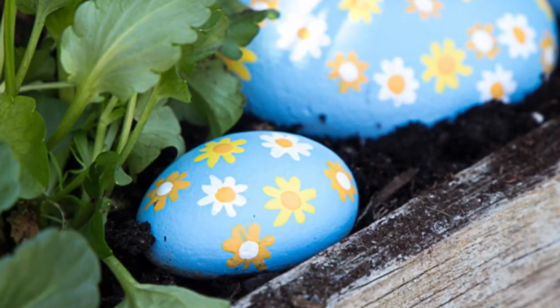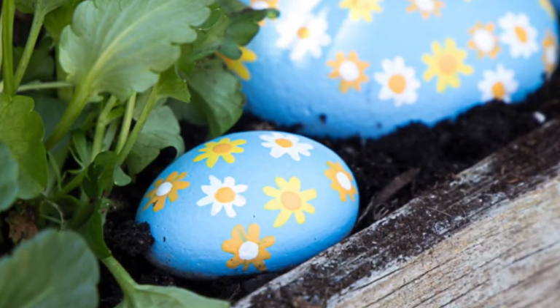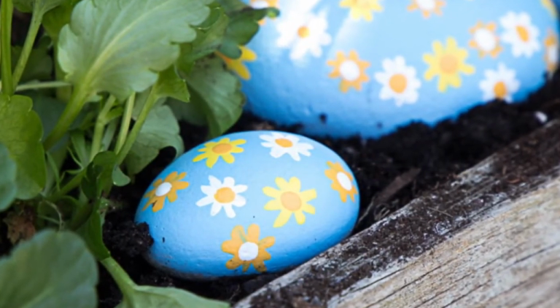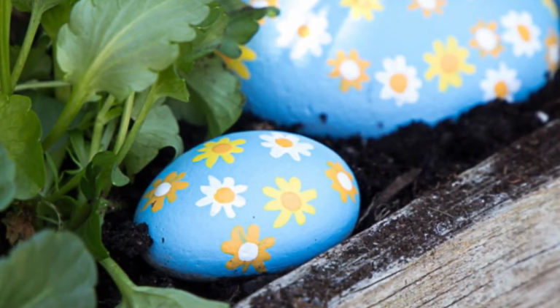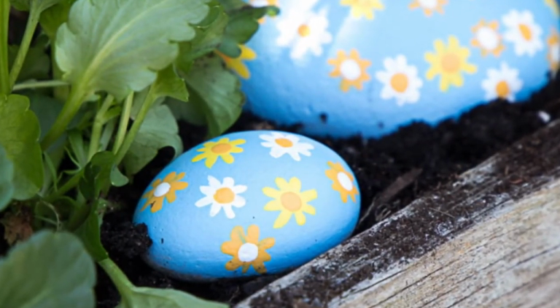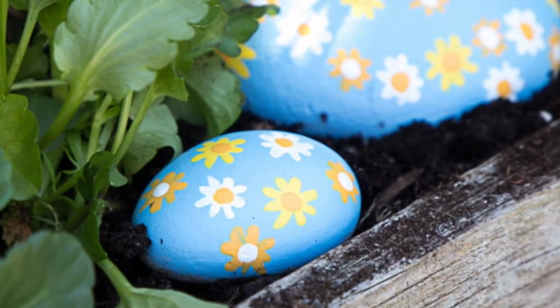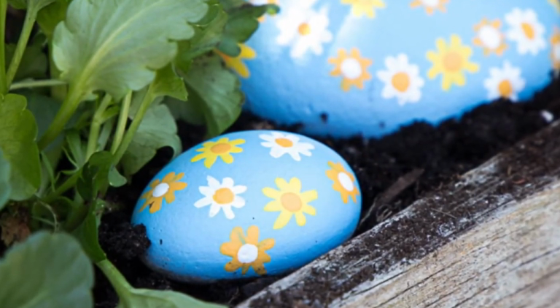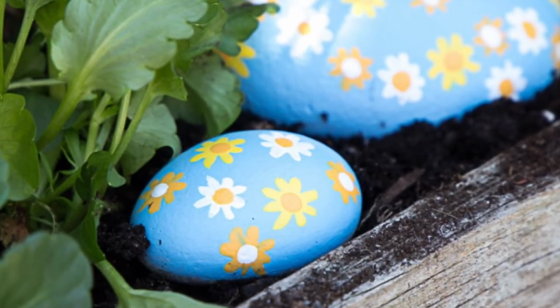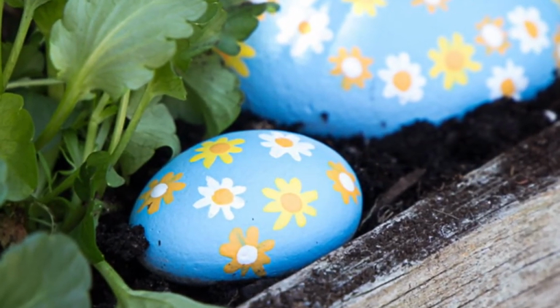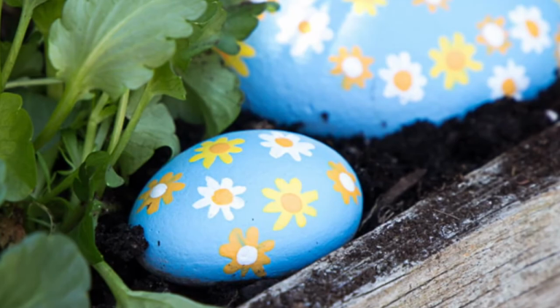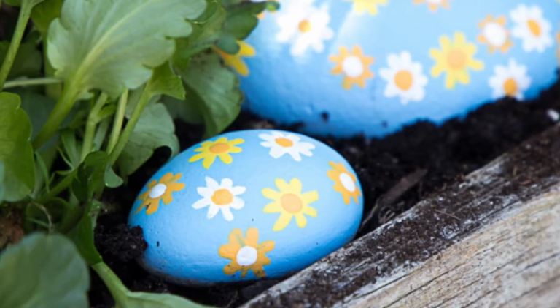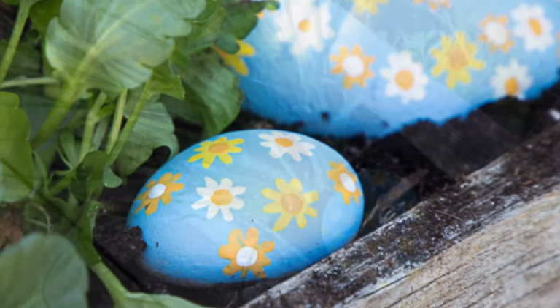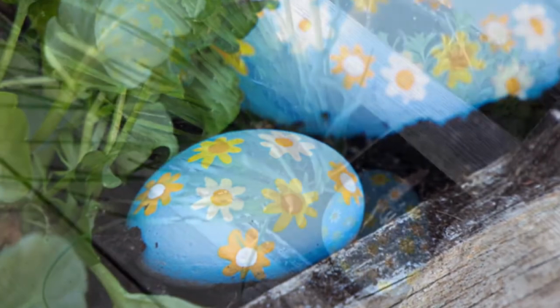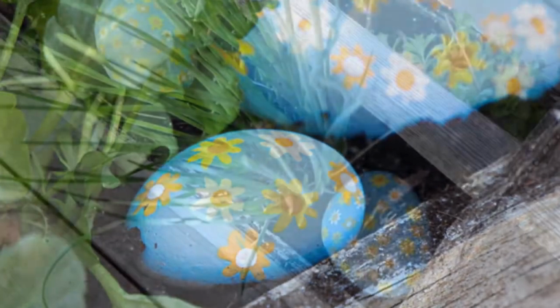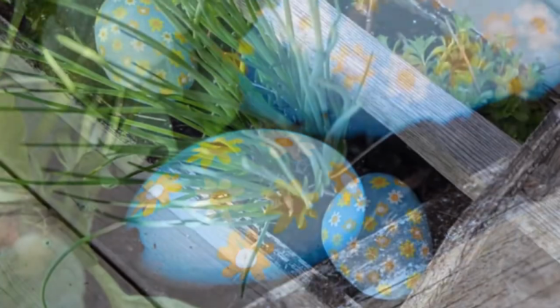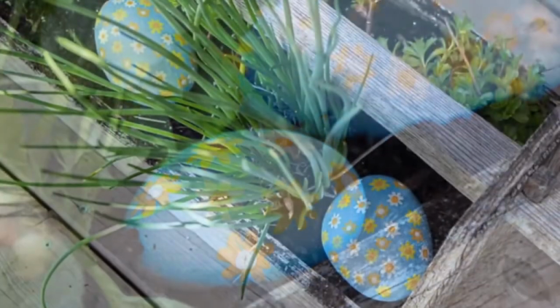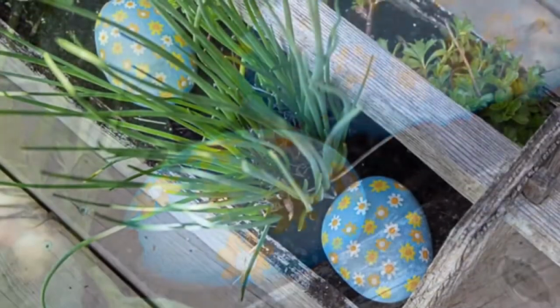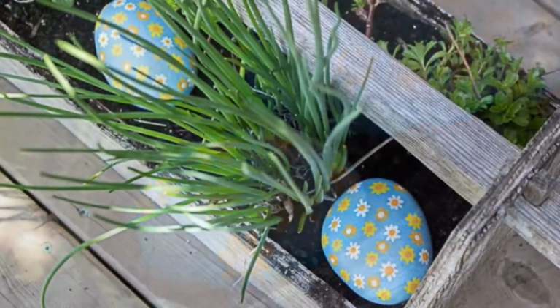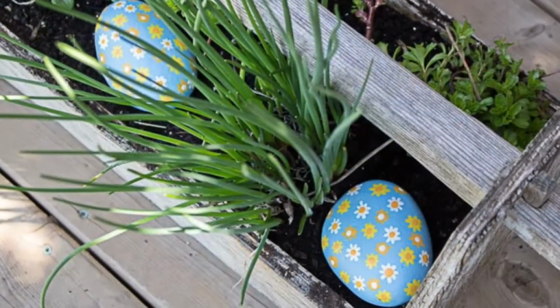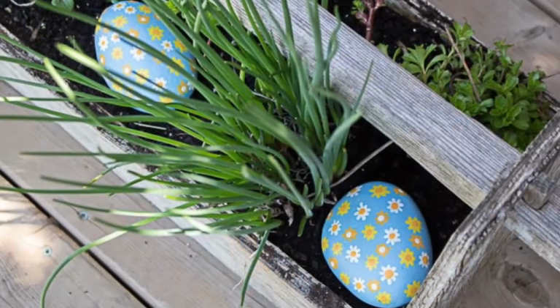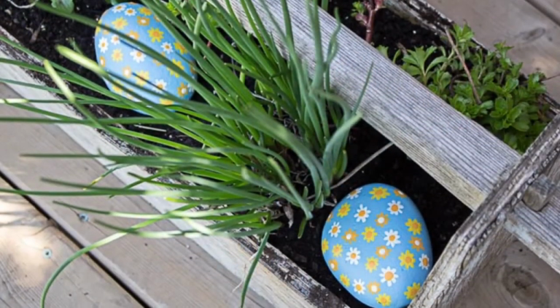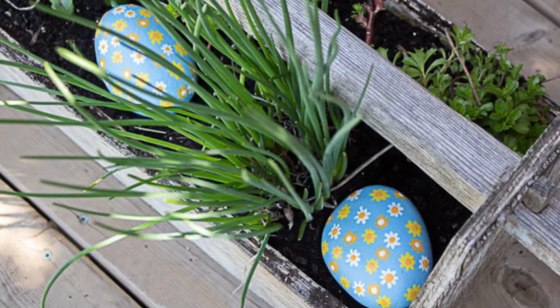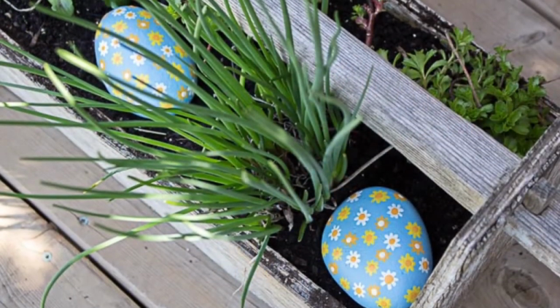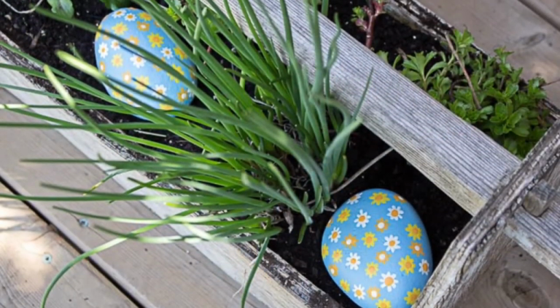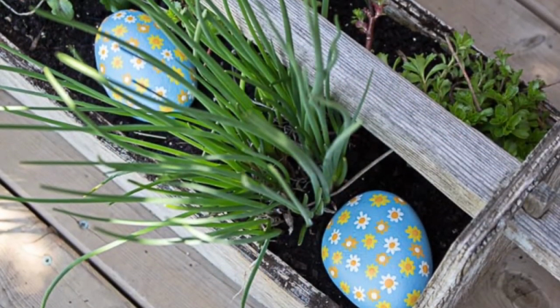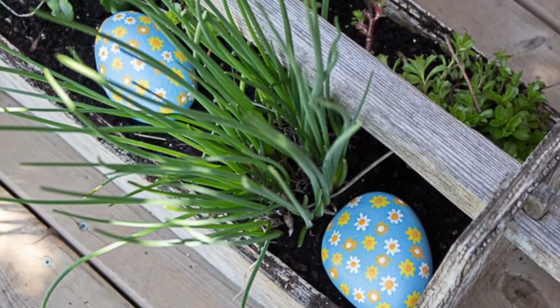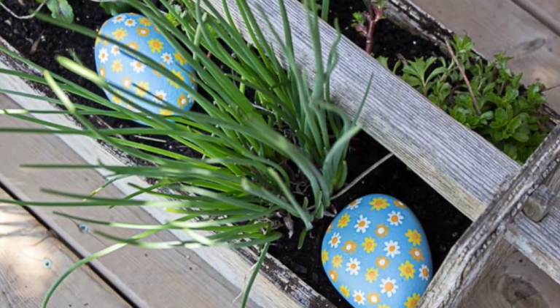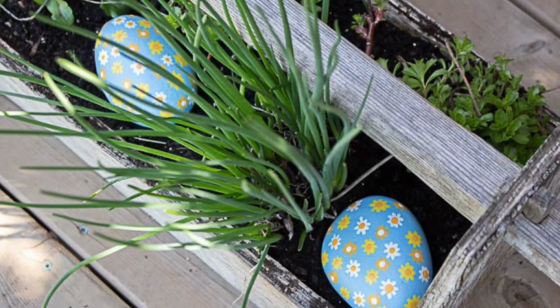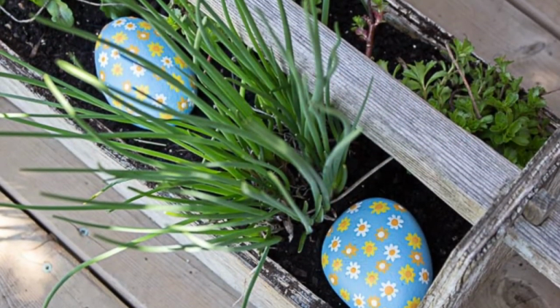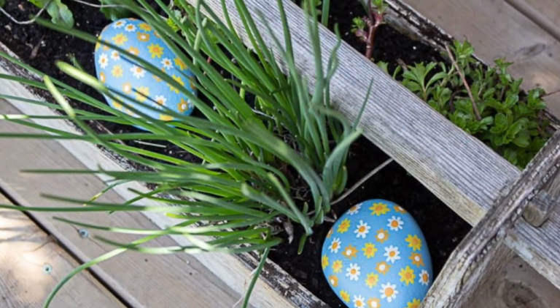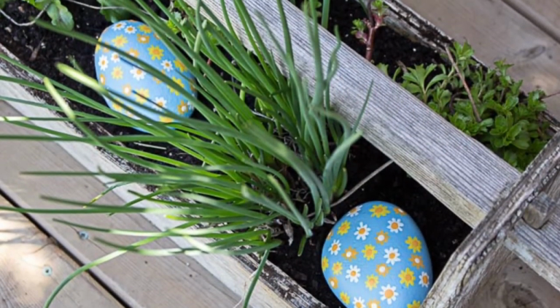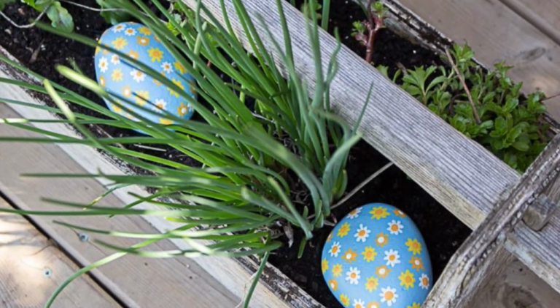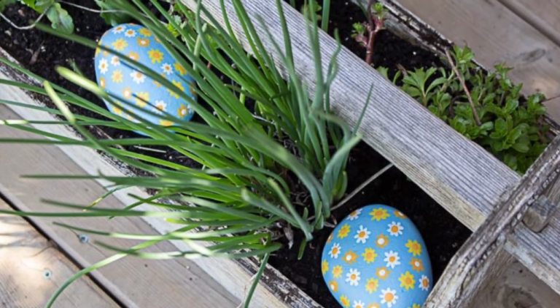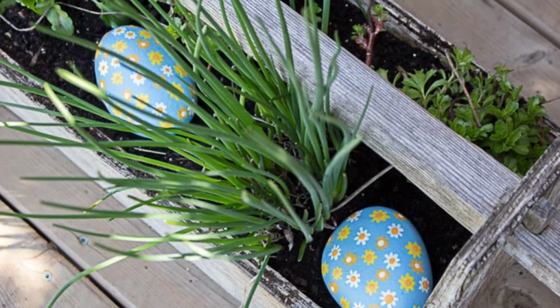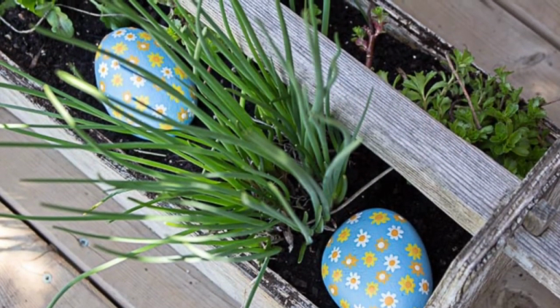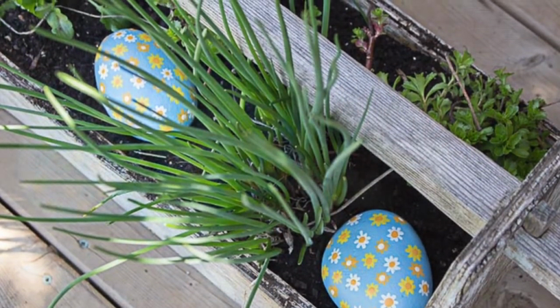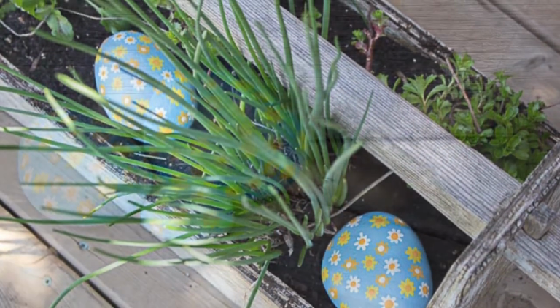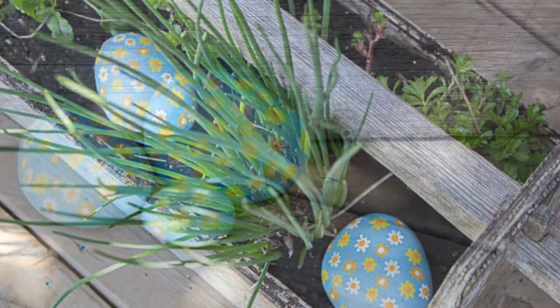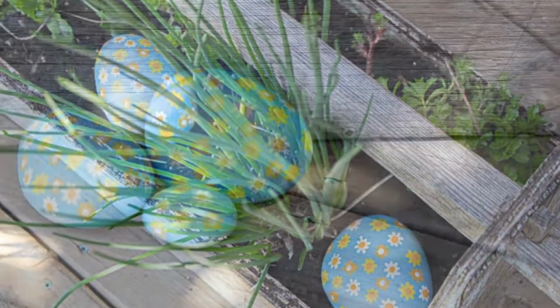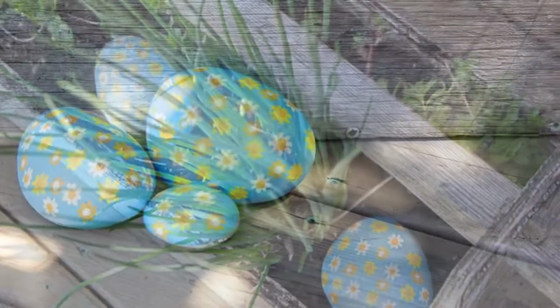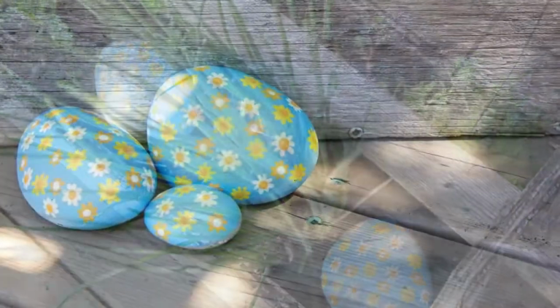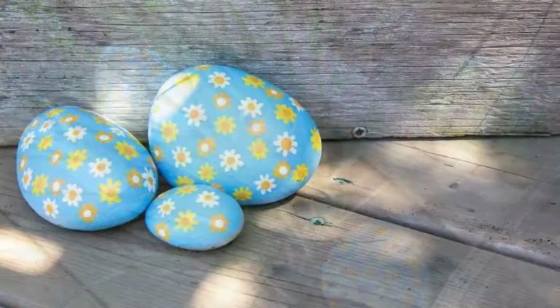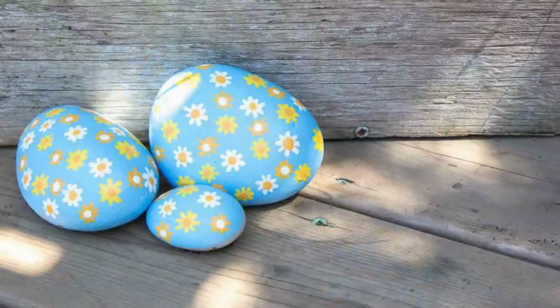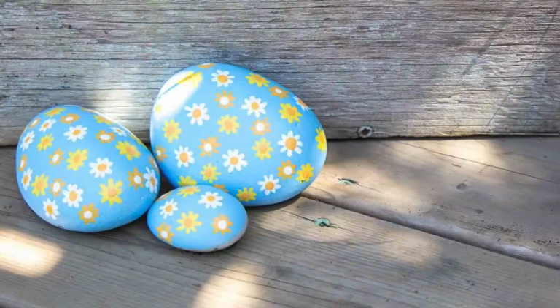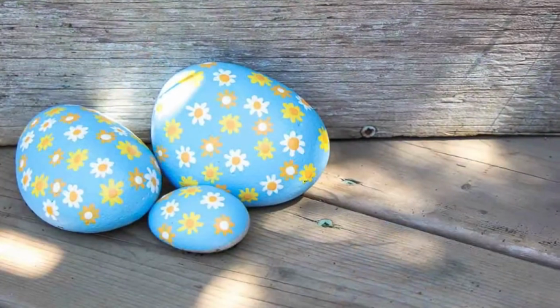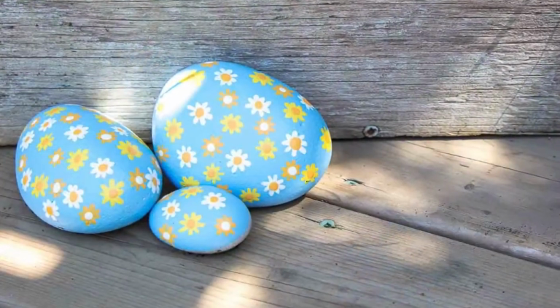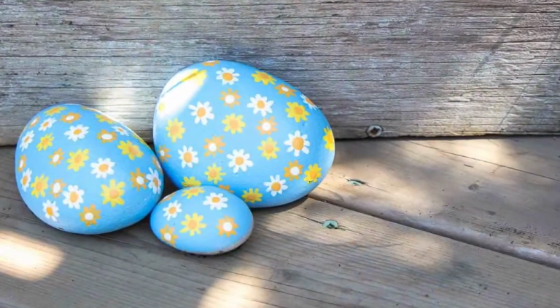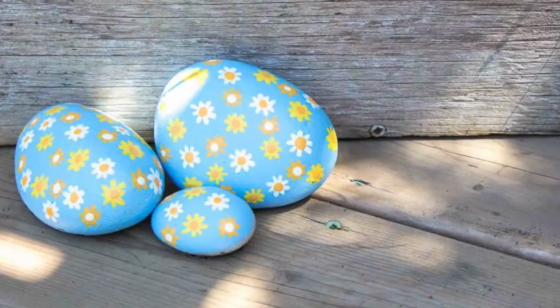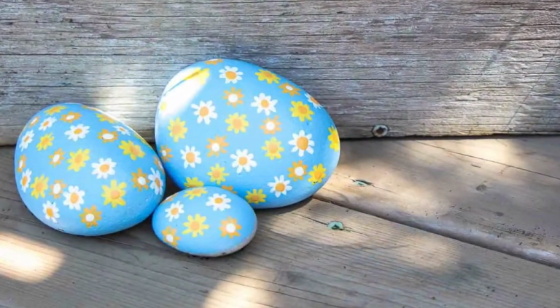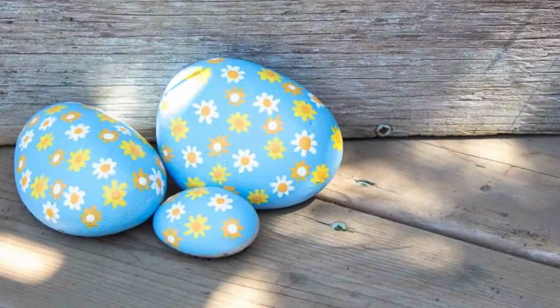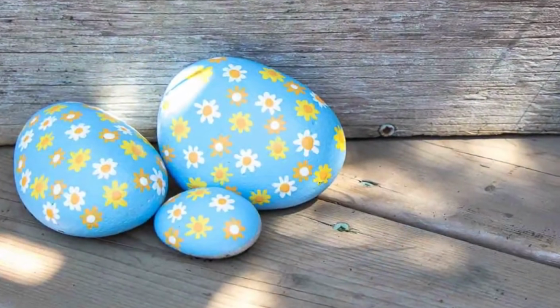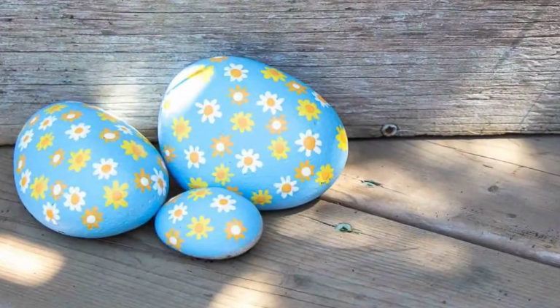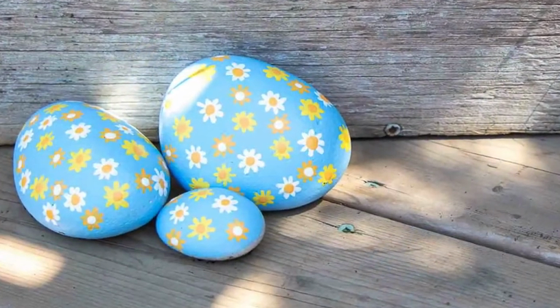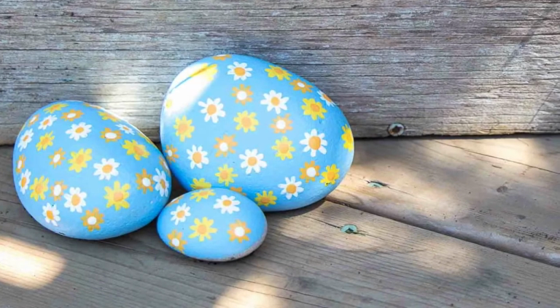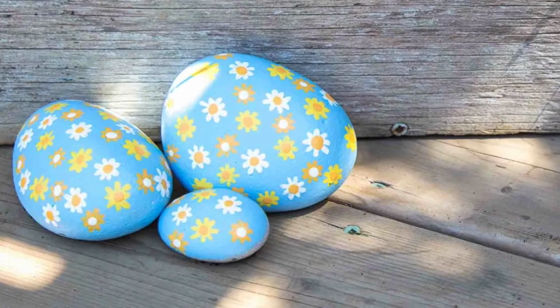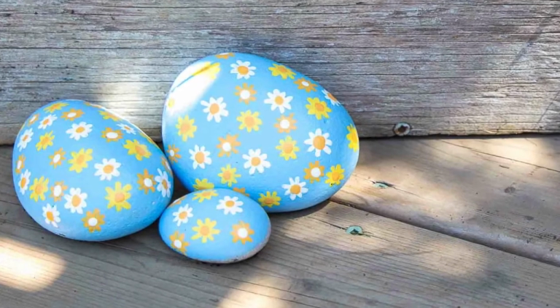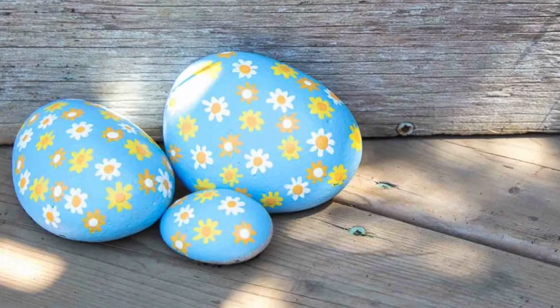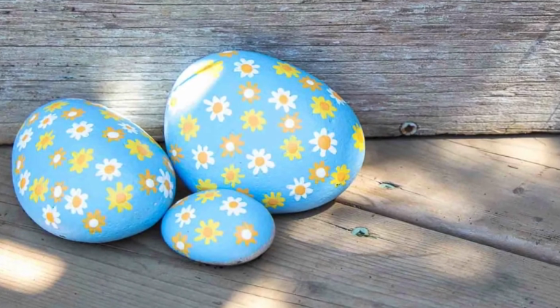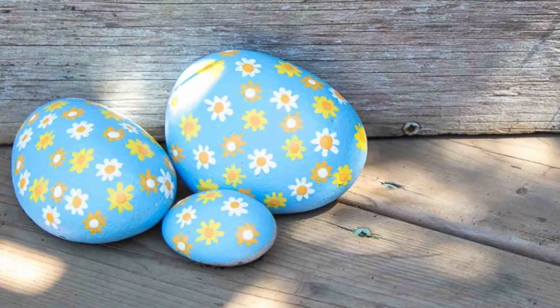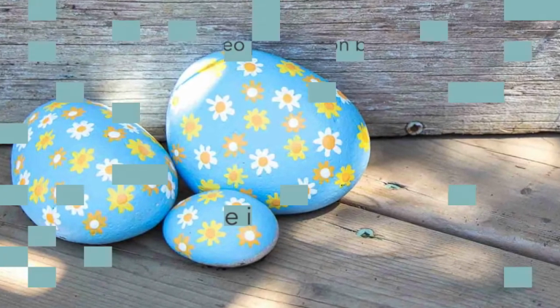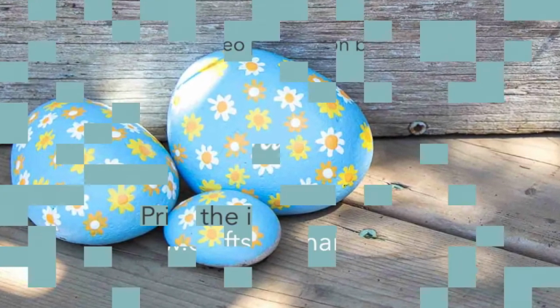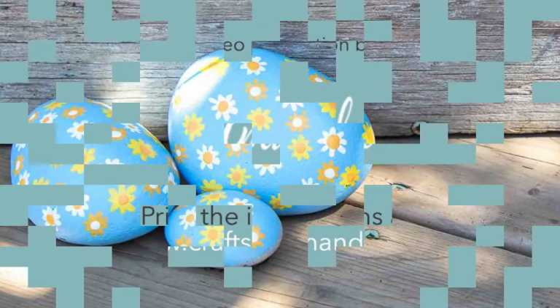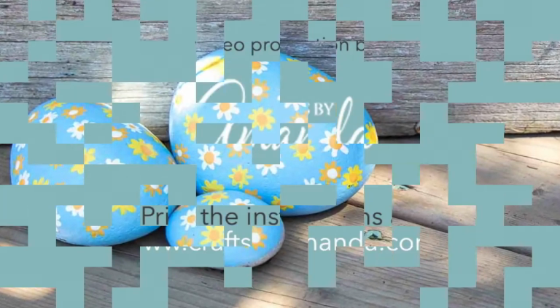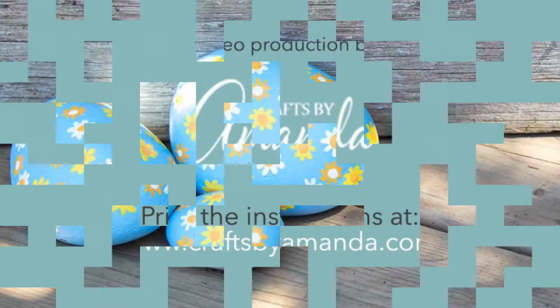See, aren't those pretty? You won't need a sealer, but if you want to use one I suggest an acrylic clear matte coat.